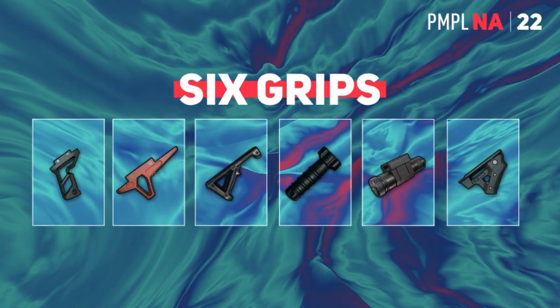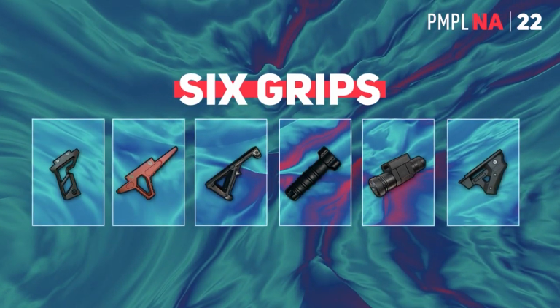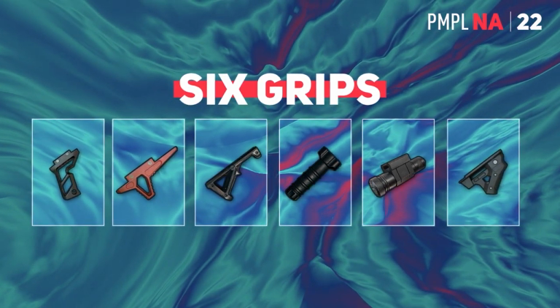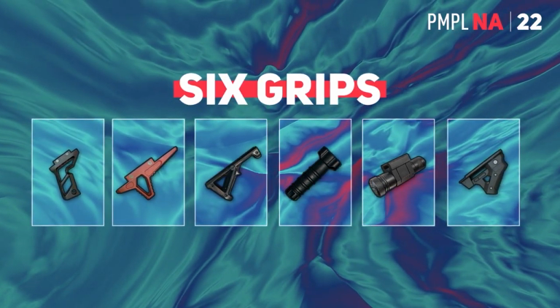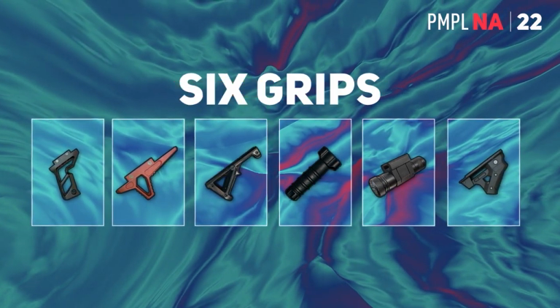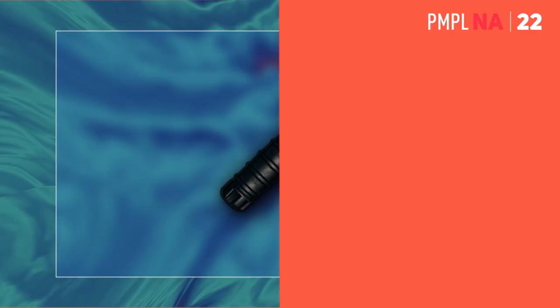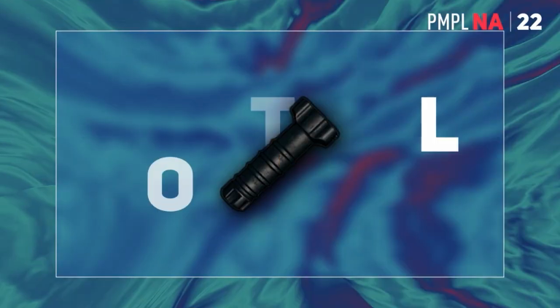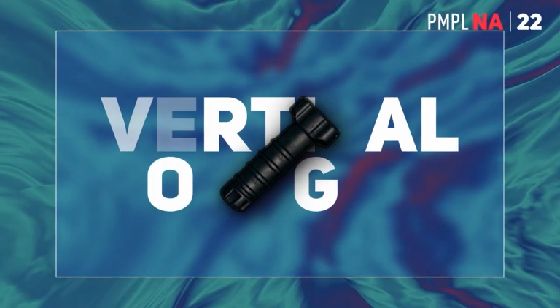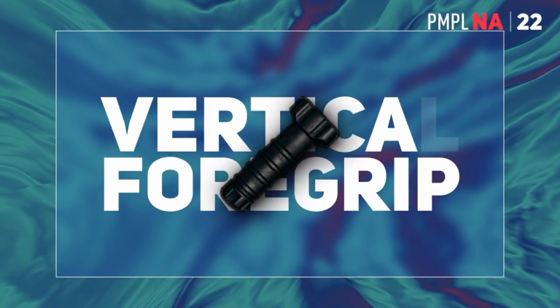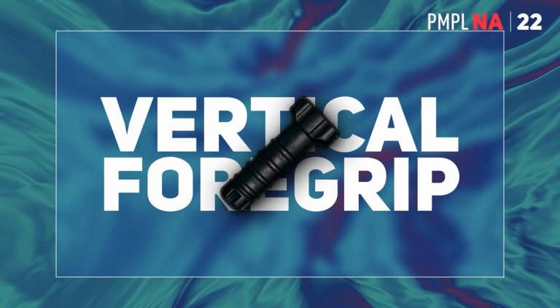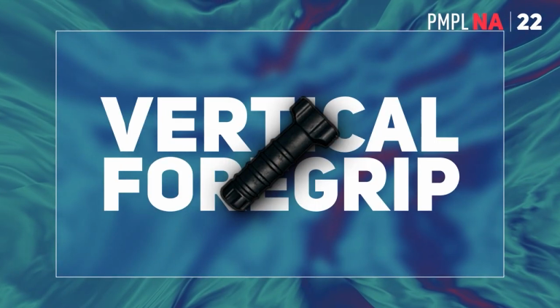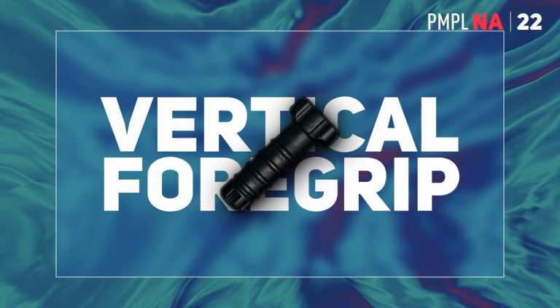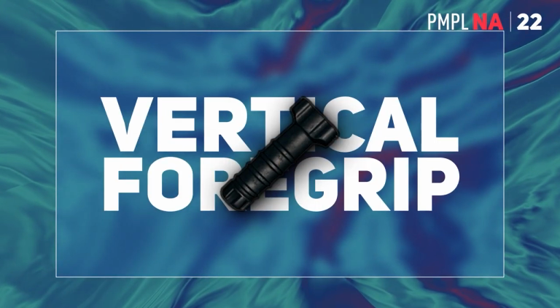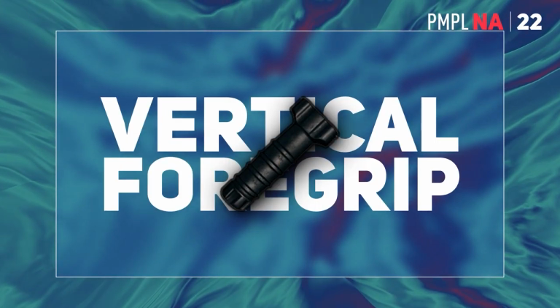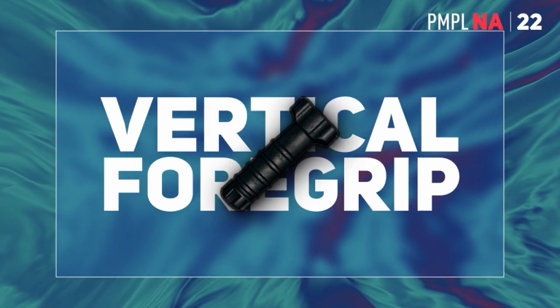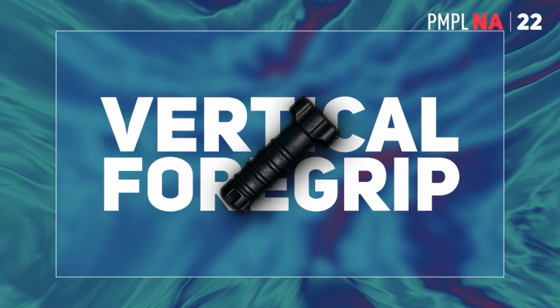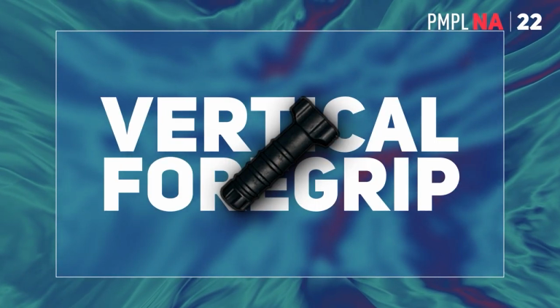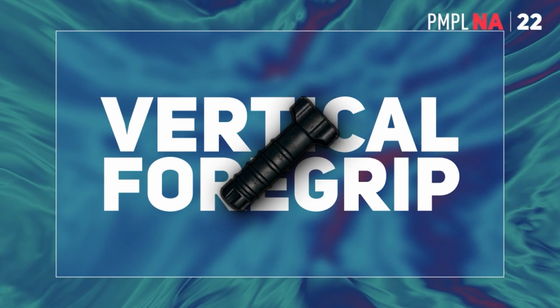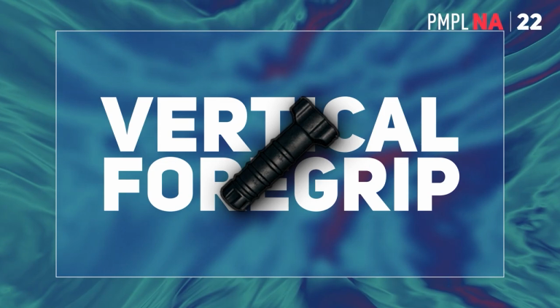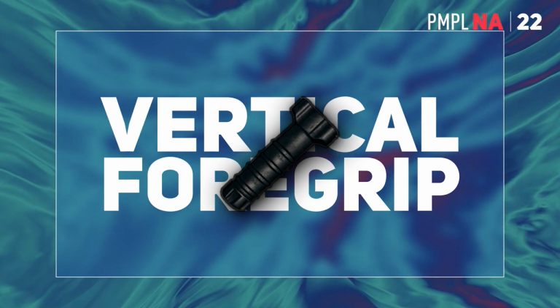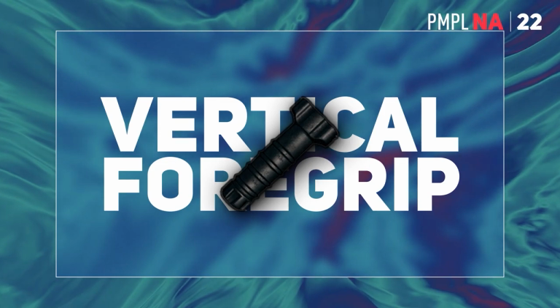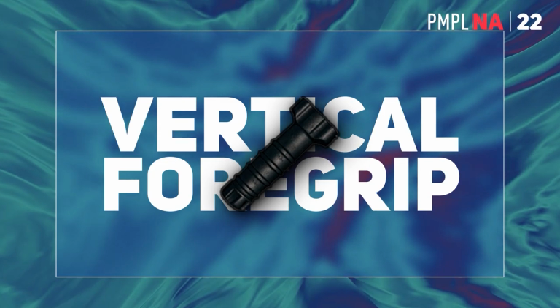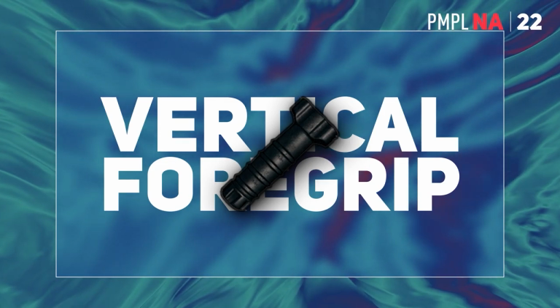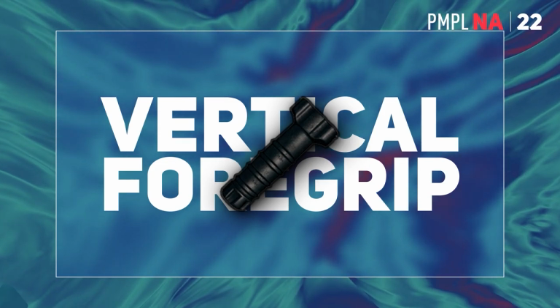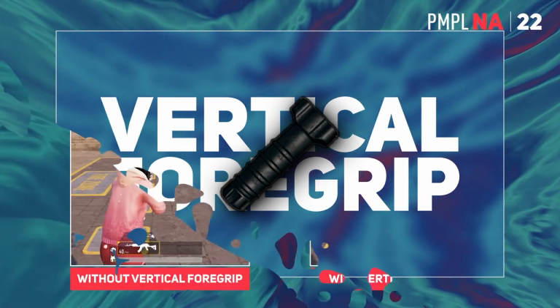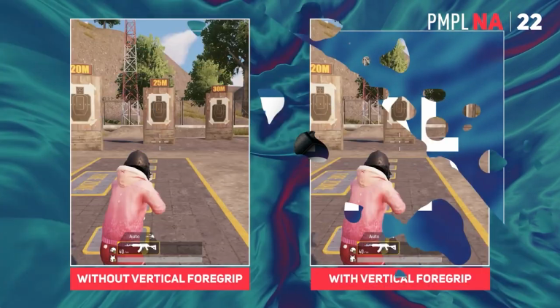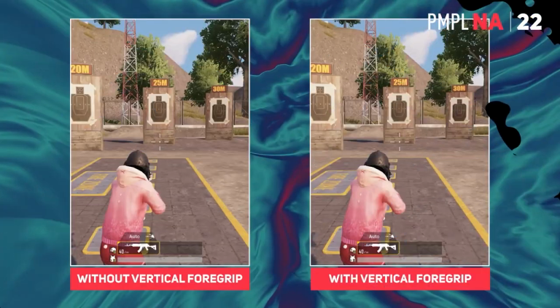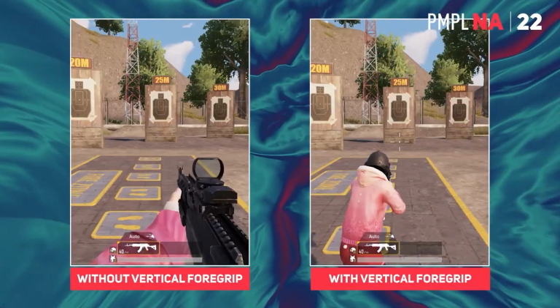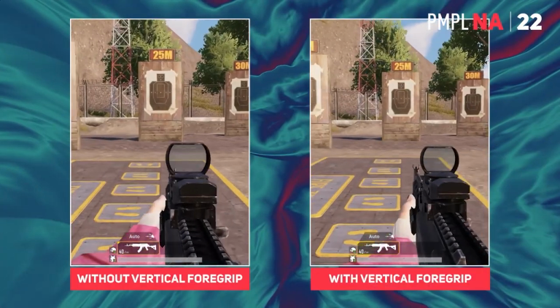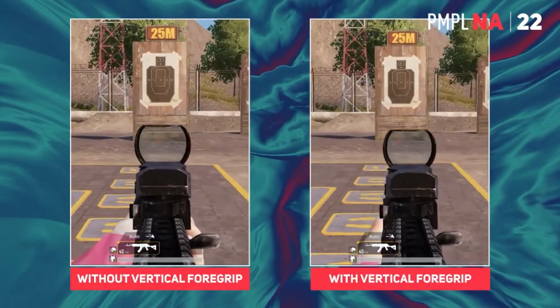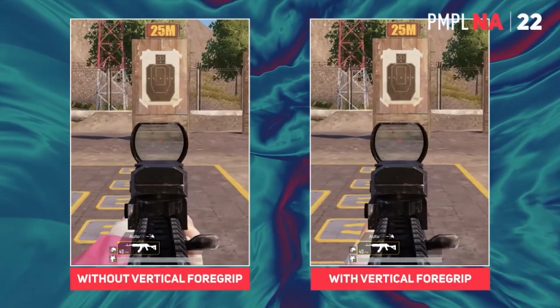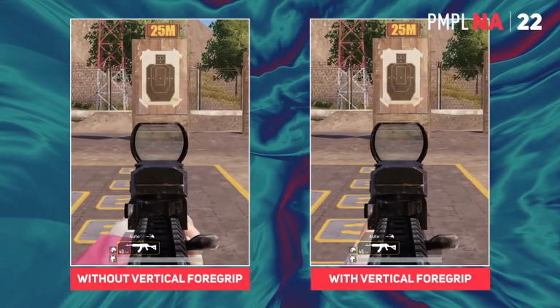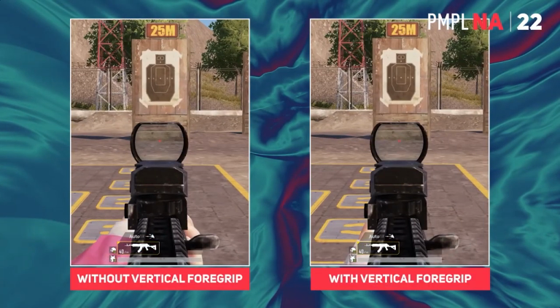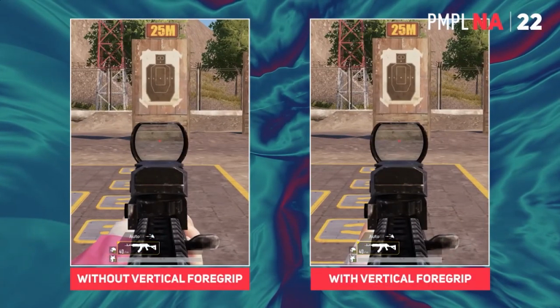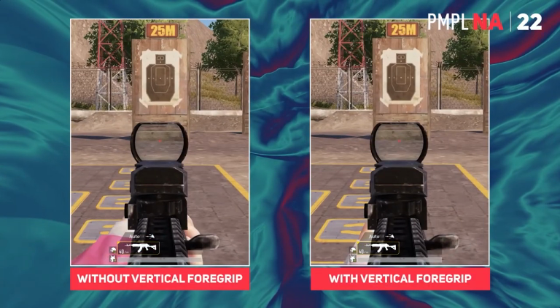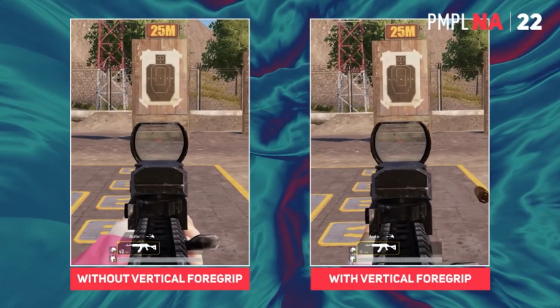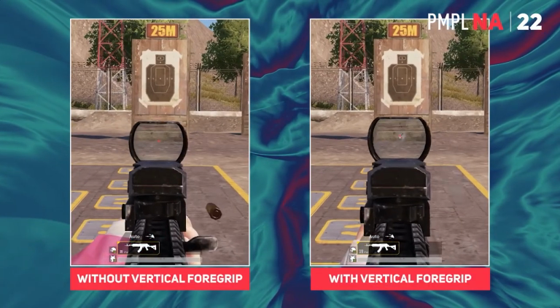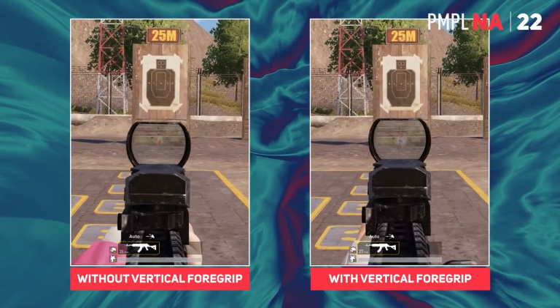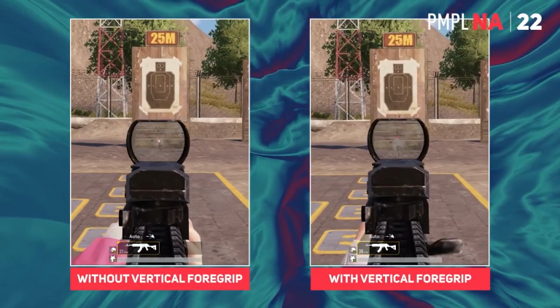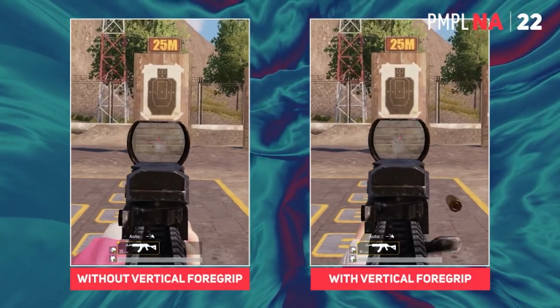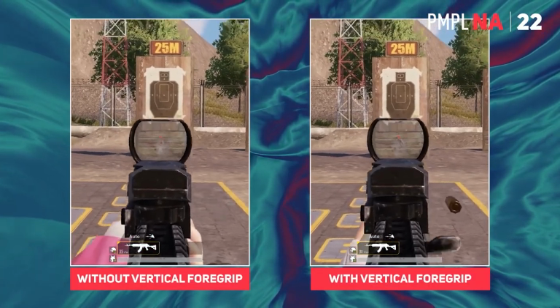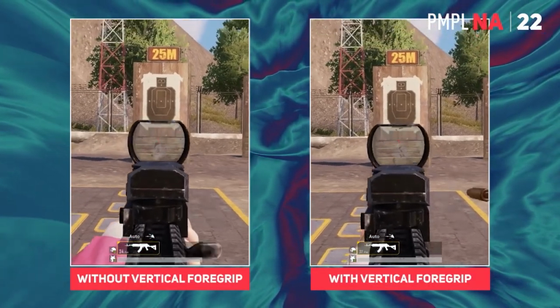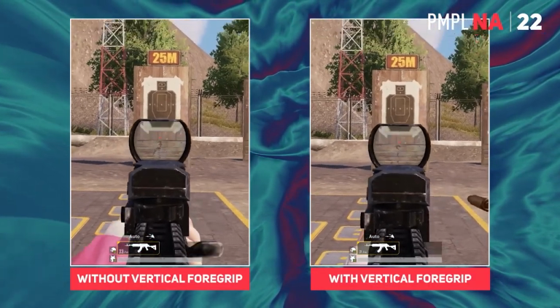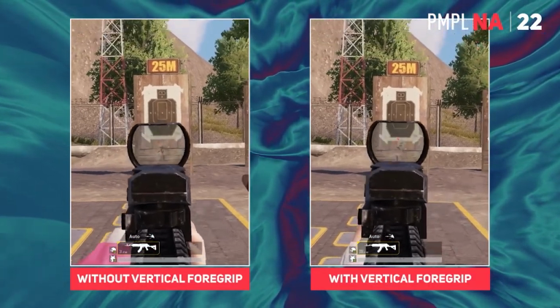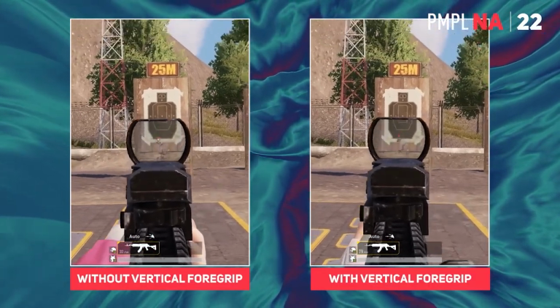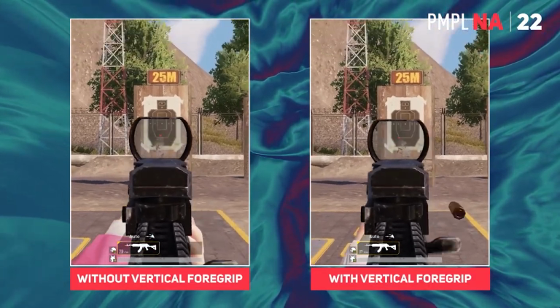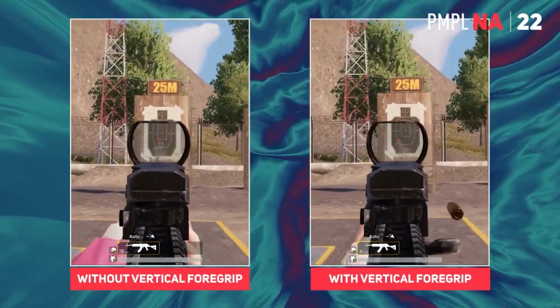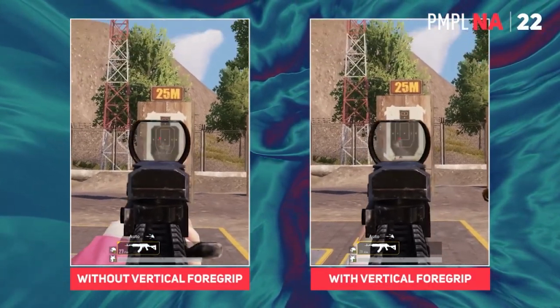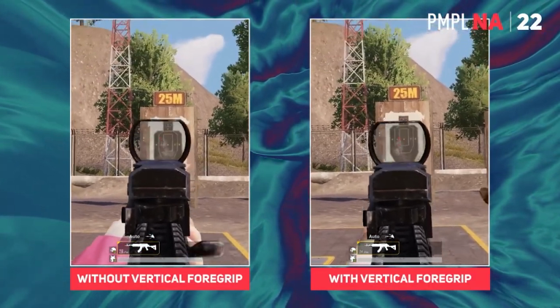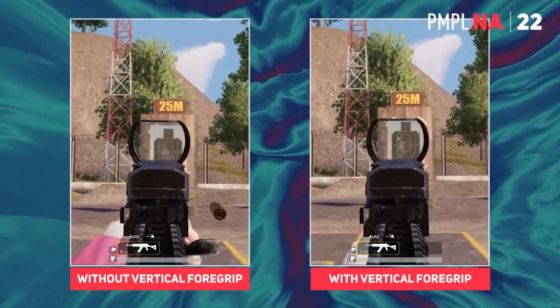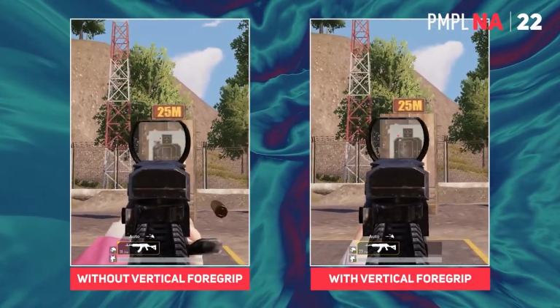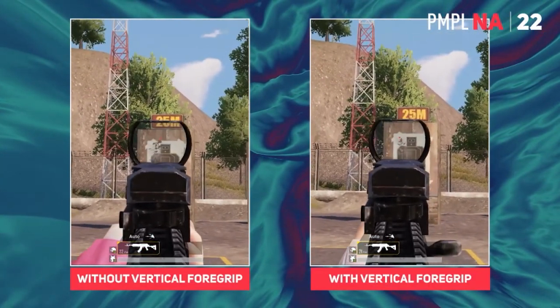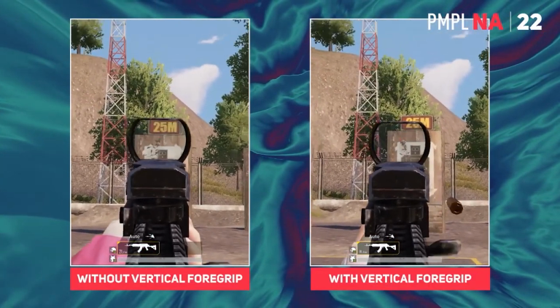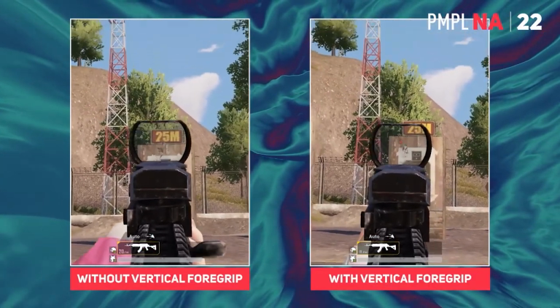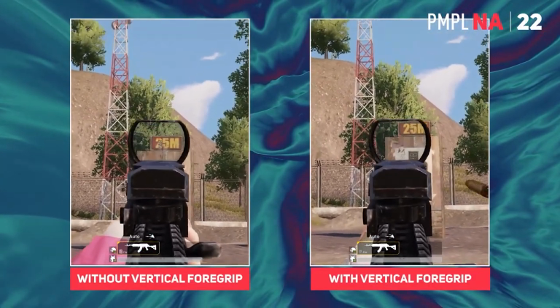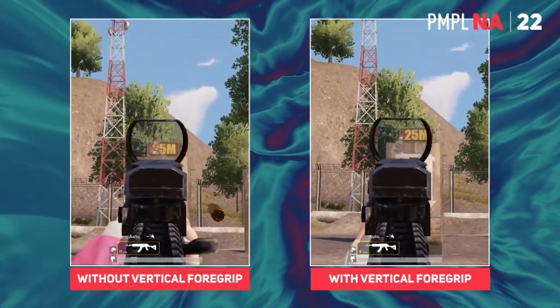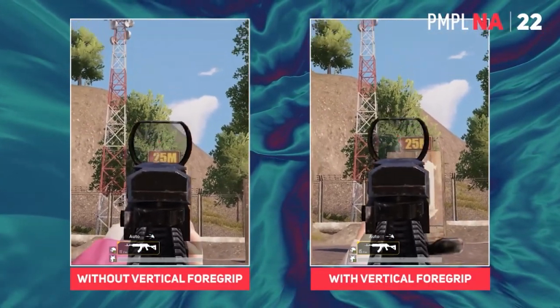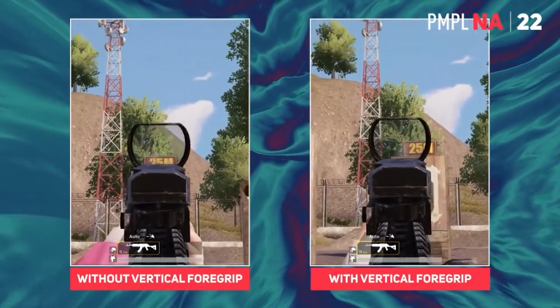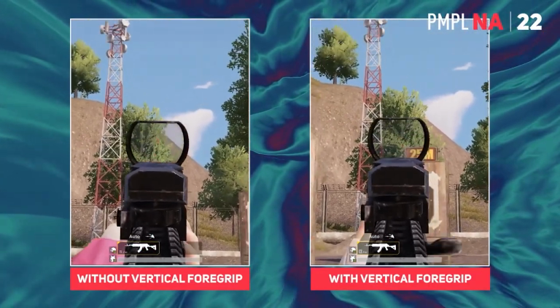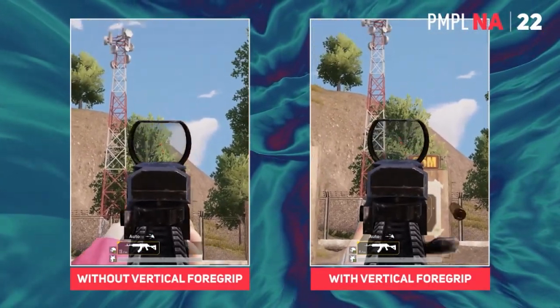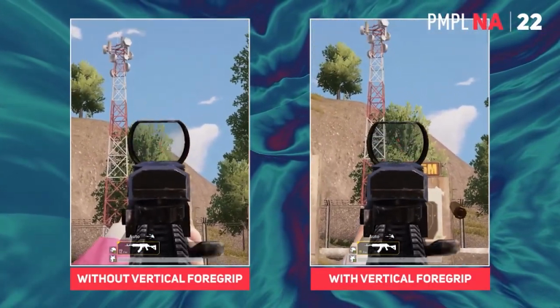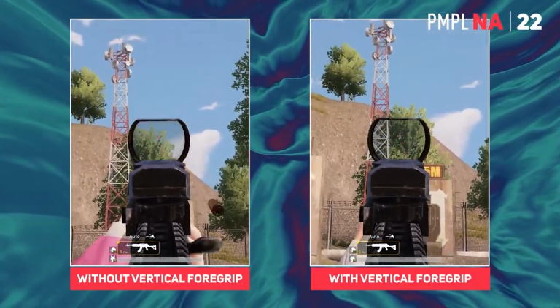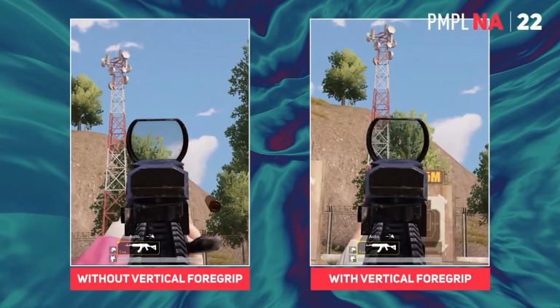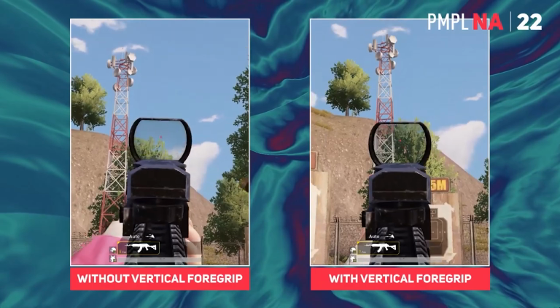Let's start with the vertical grip. As the name suggests, it helps you control the recoil of the gun by reducing its upward kick.